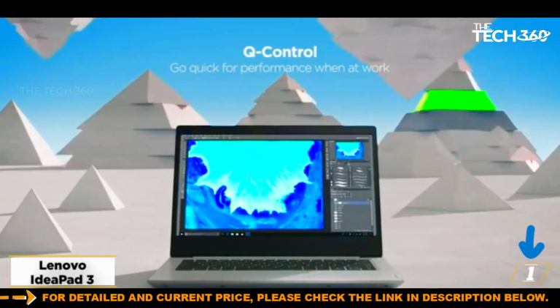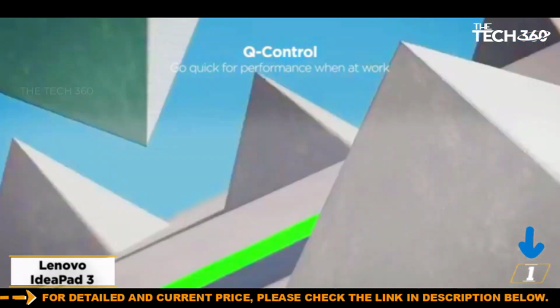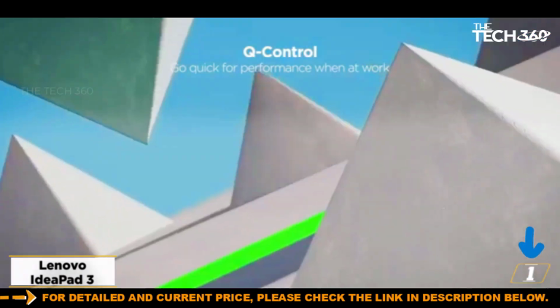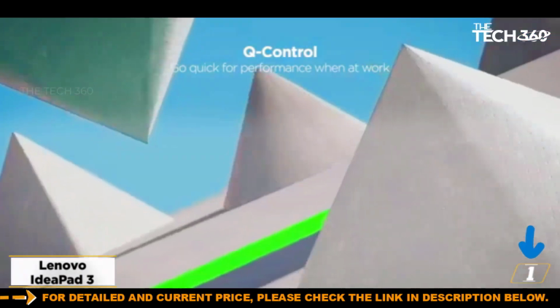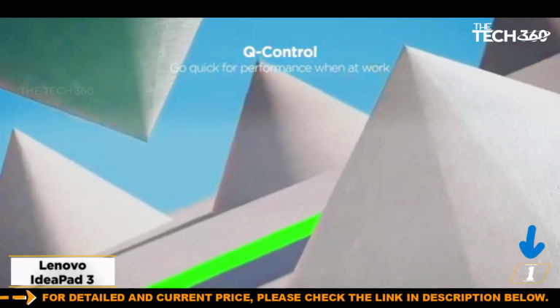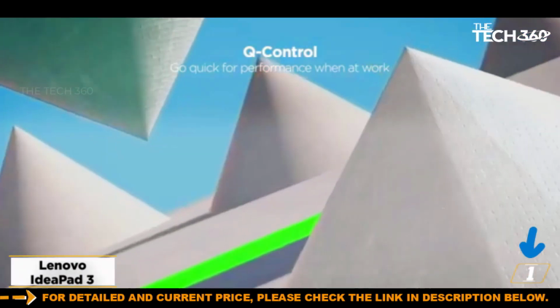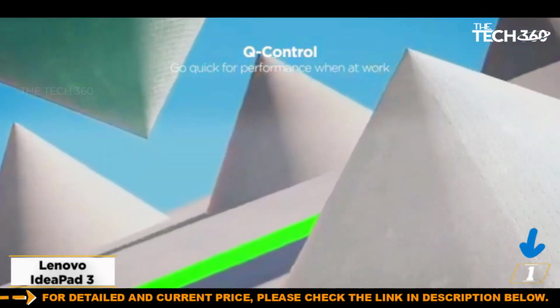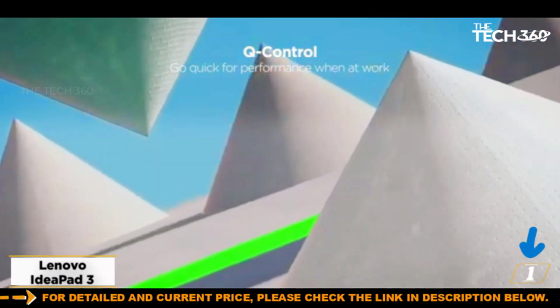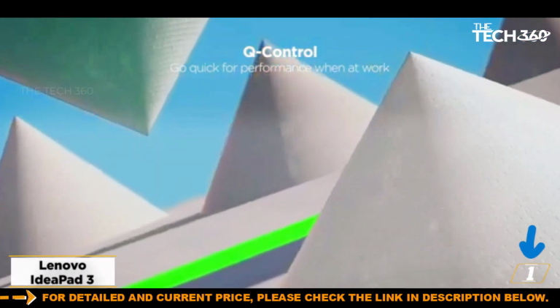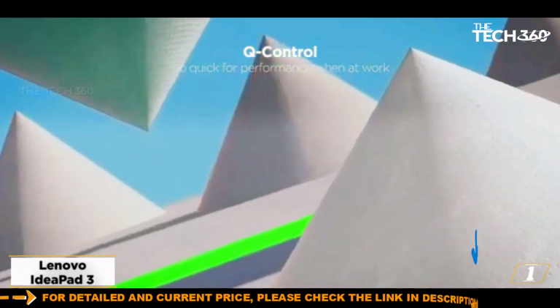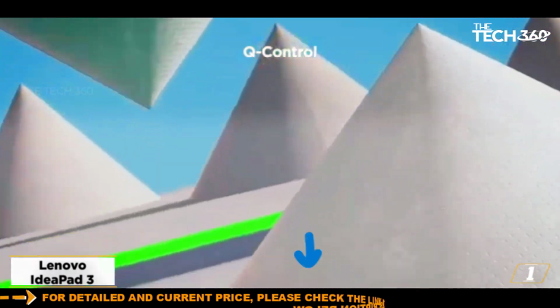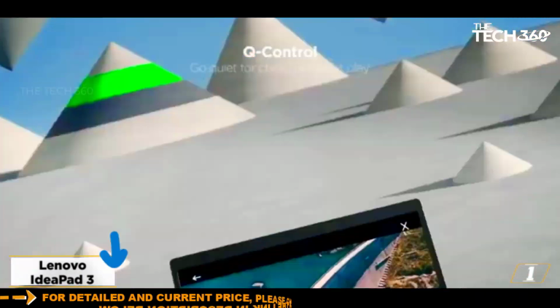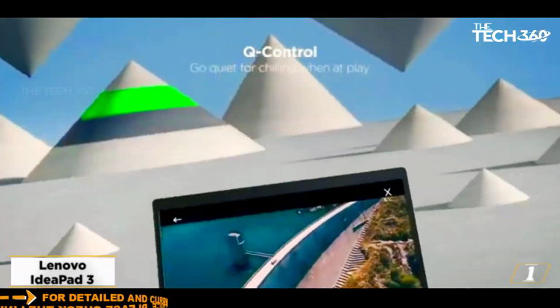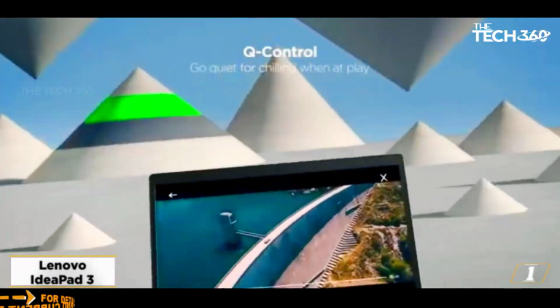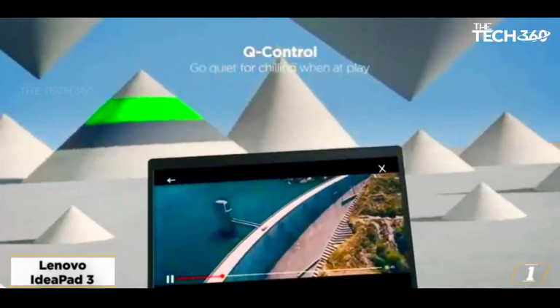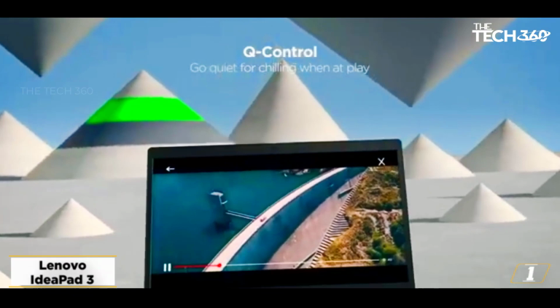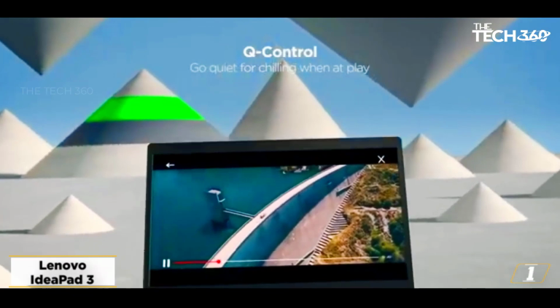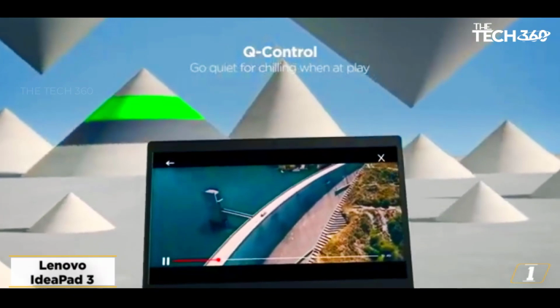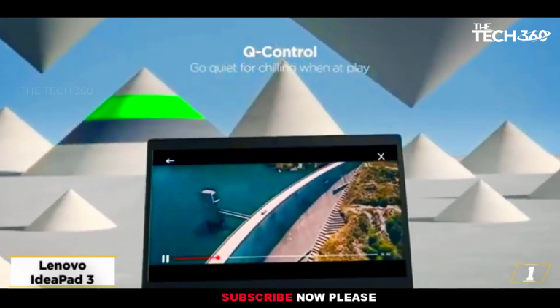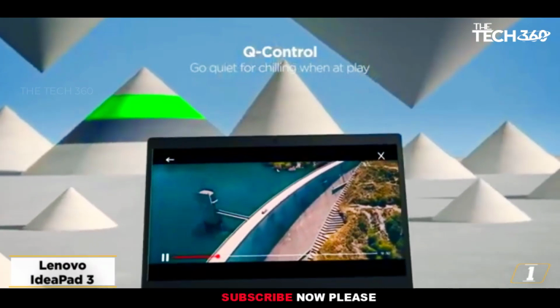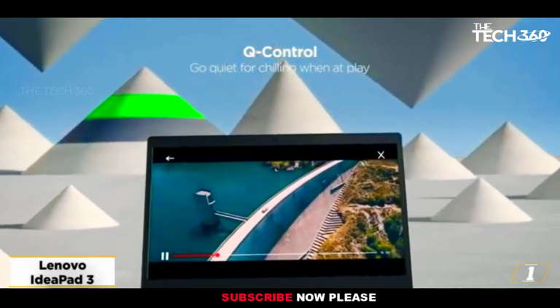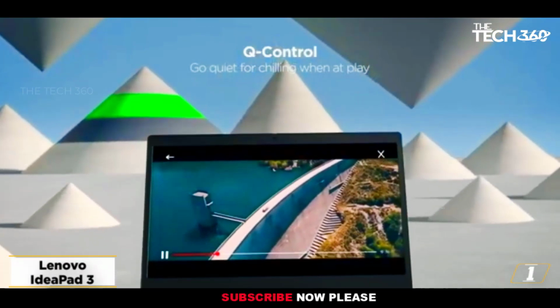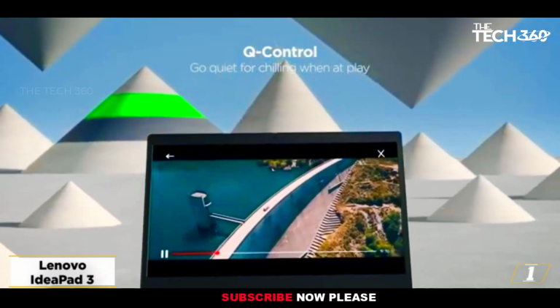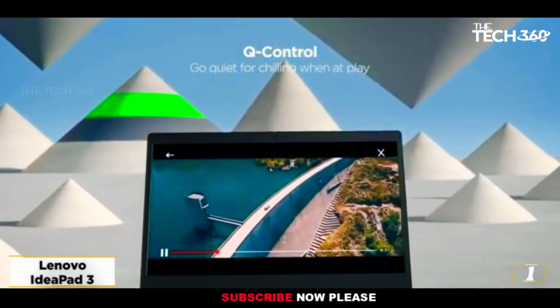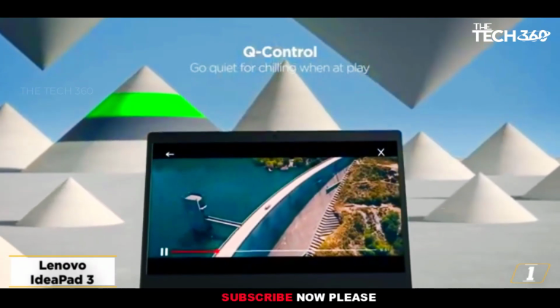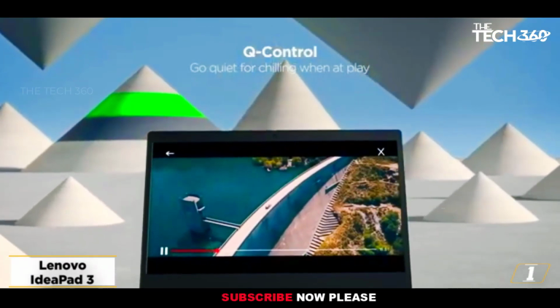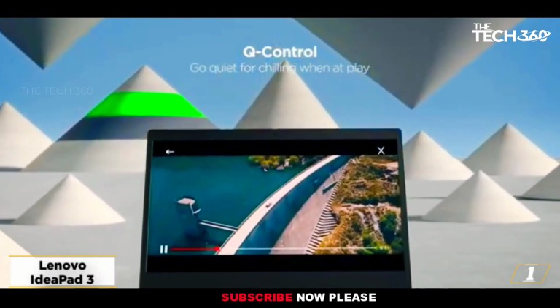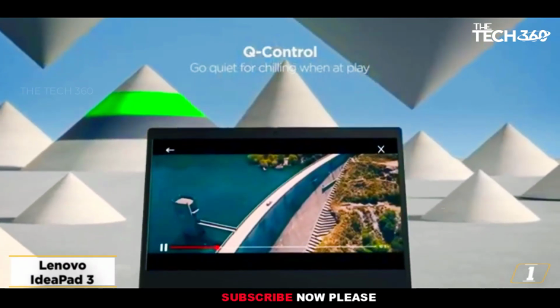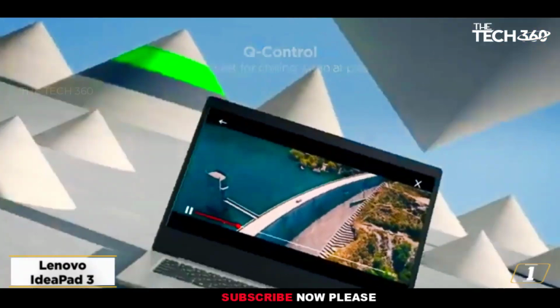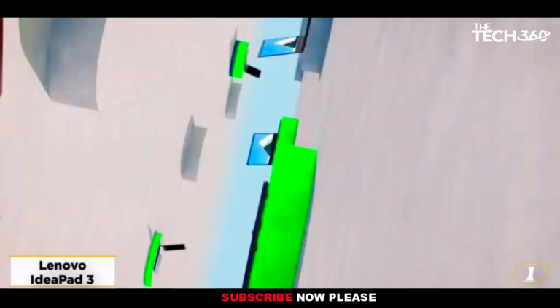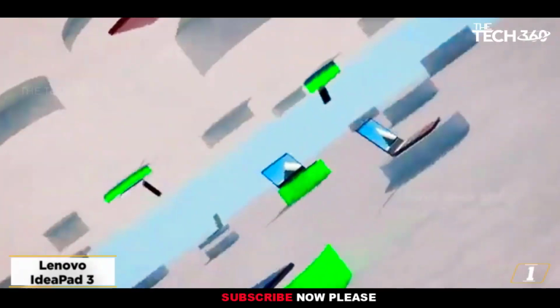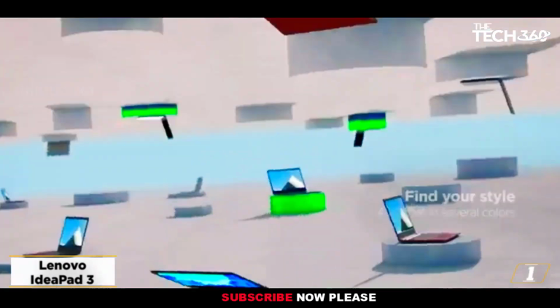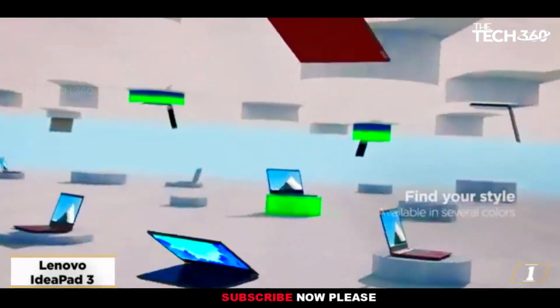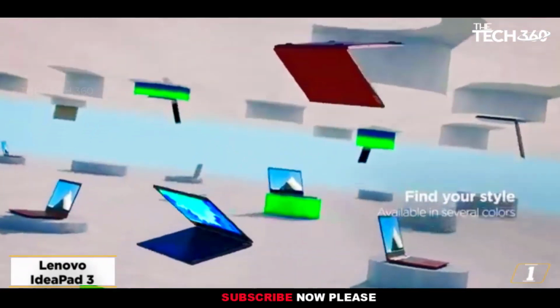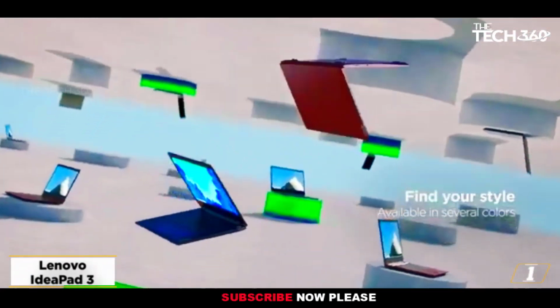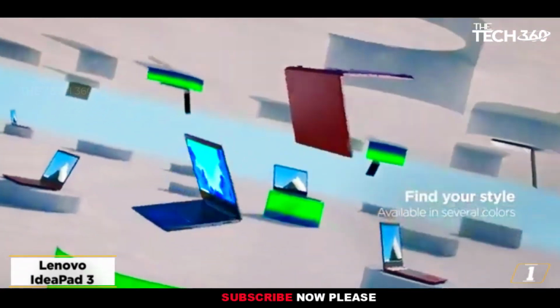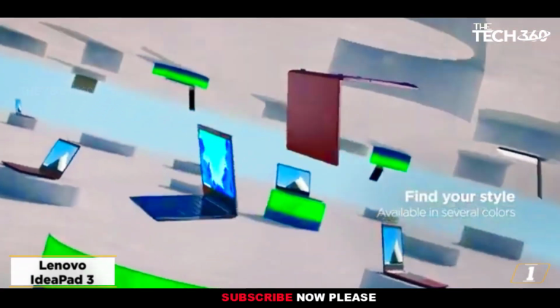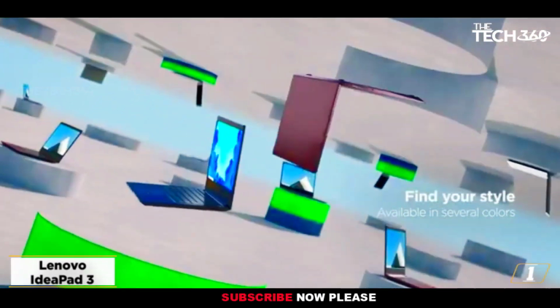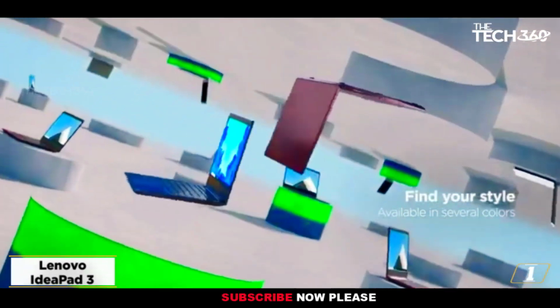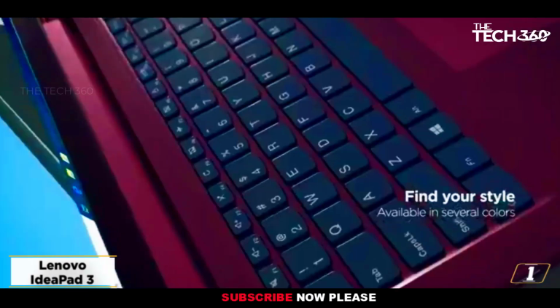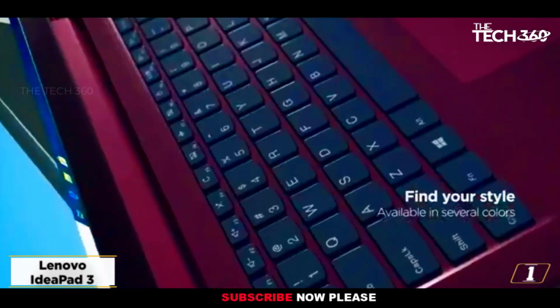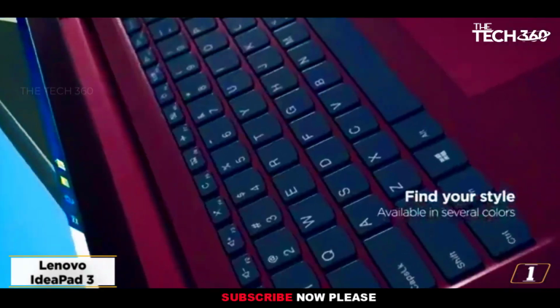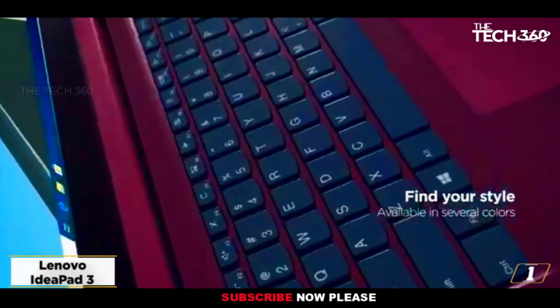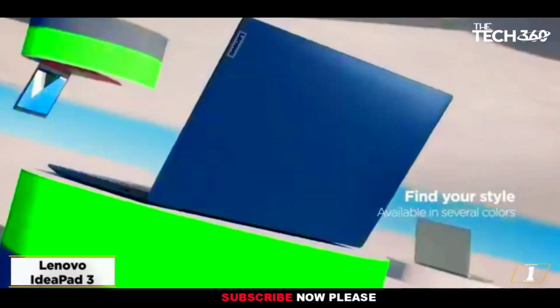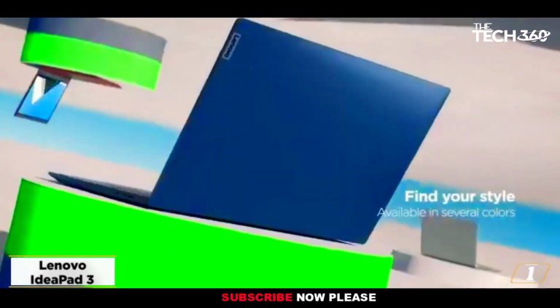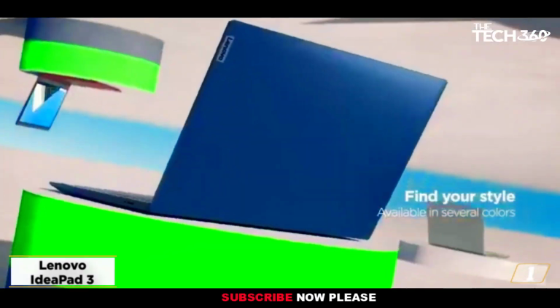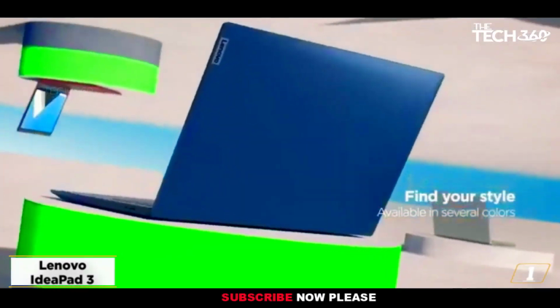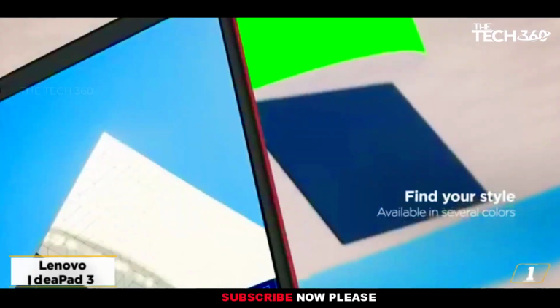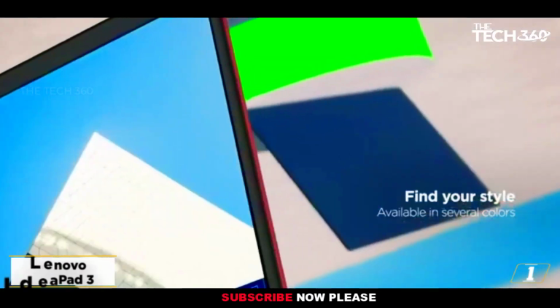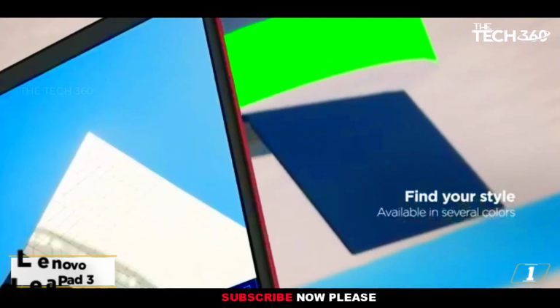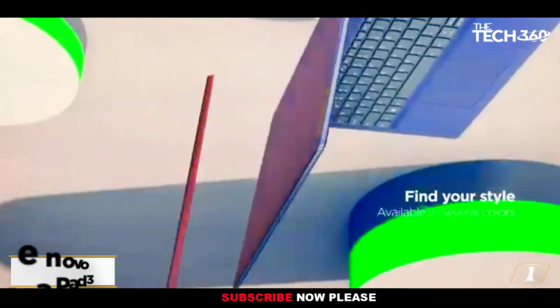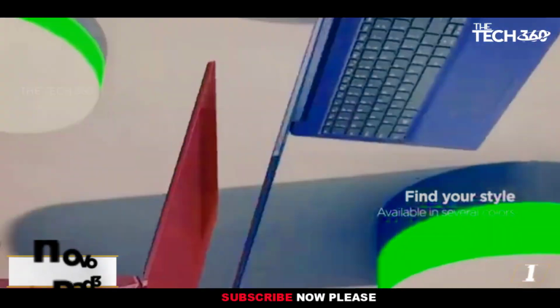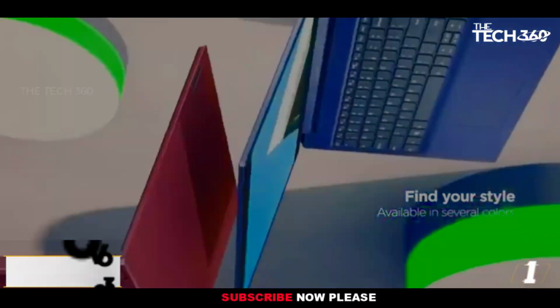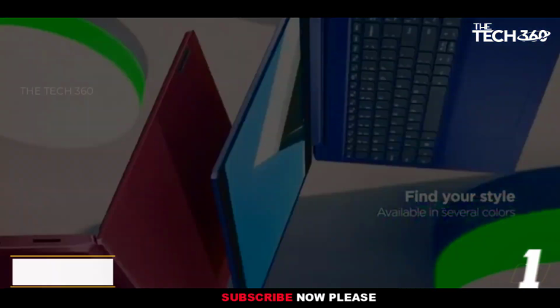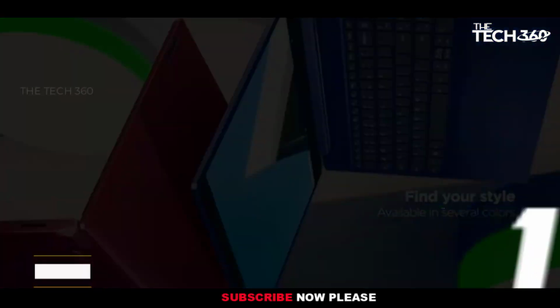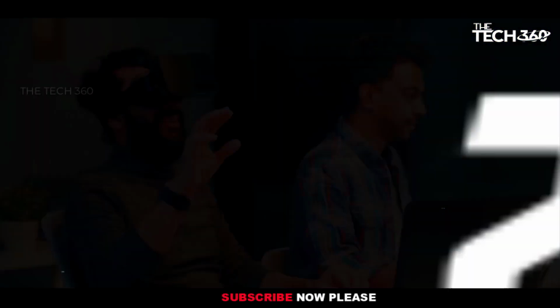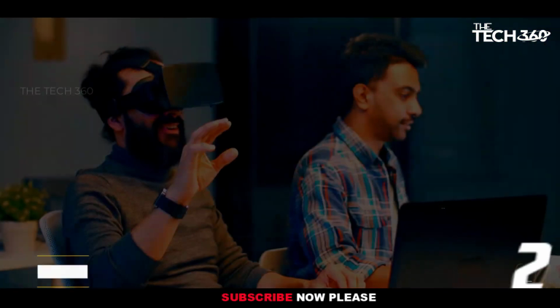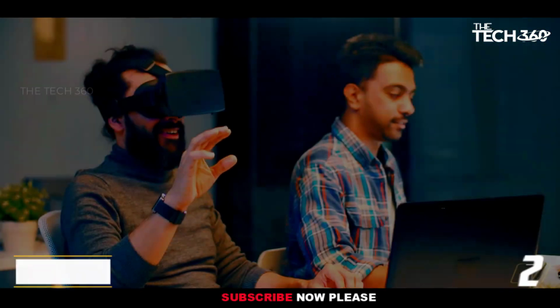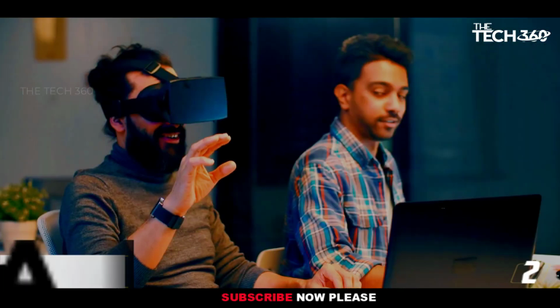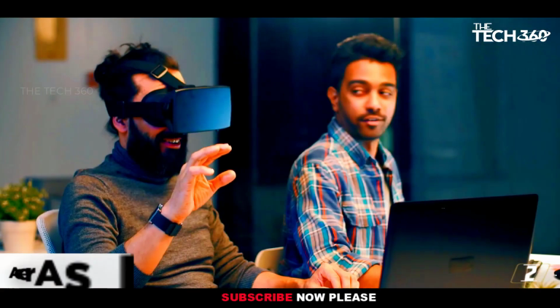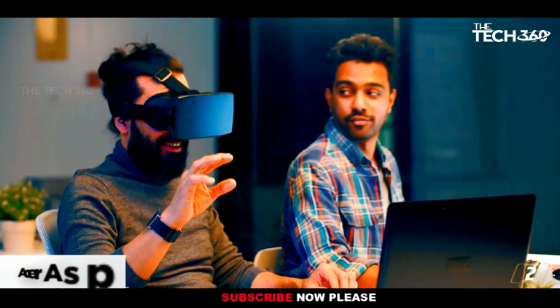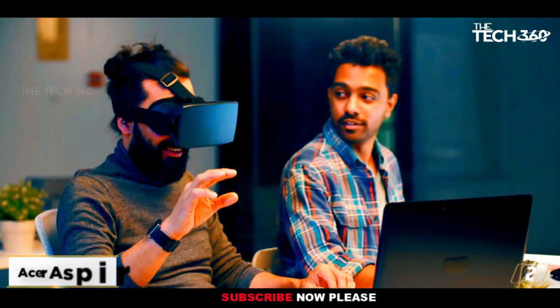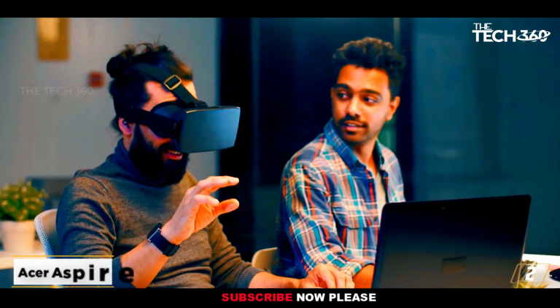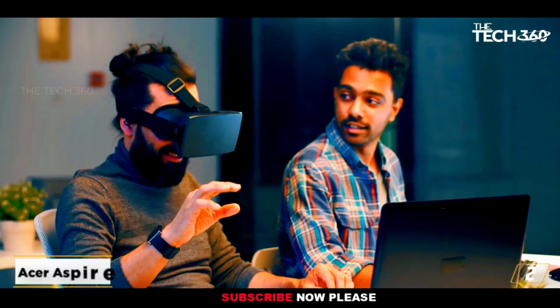However, if you're looking for a better overall option for gaming, the HP 14 is probably your best bet.